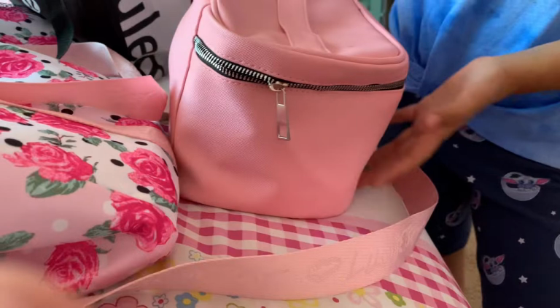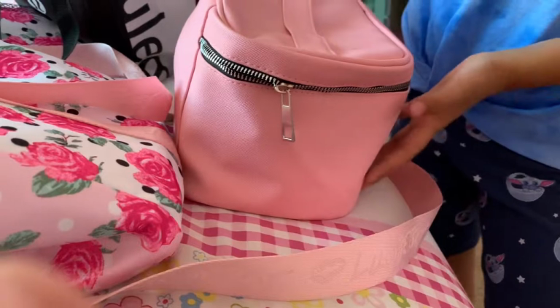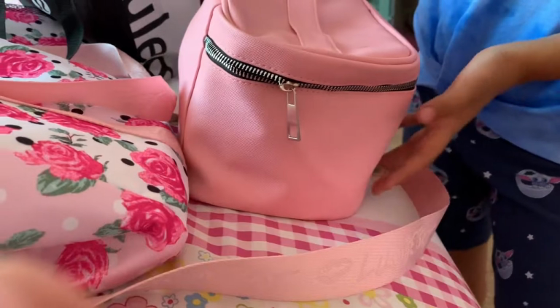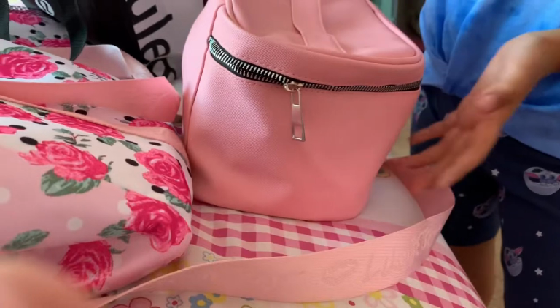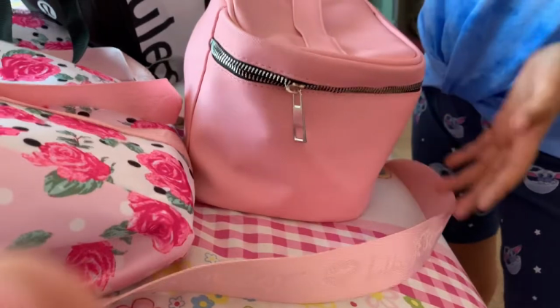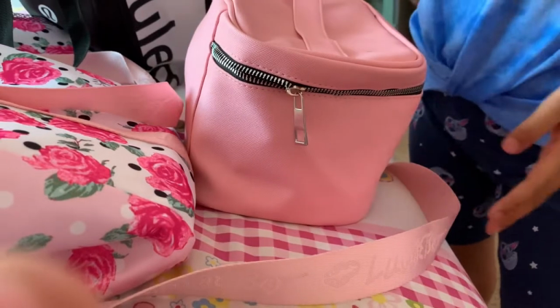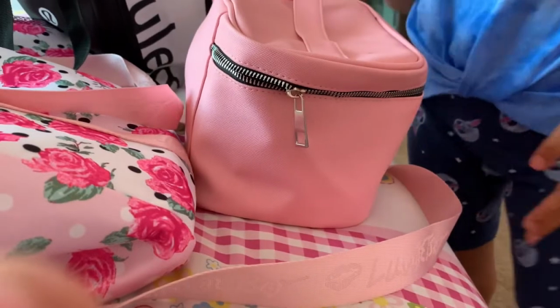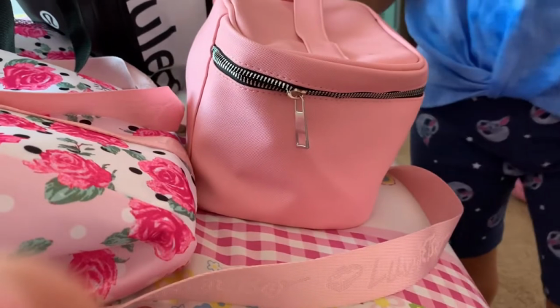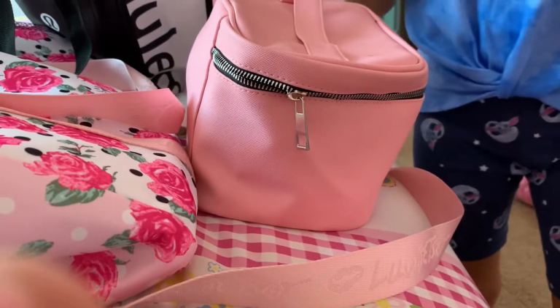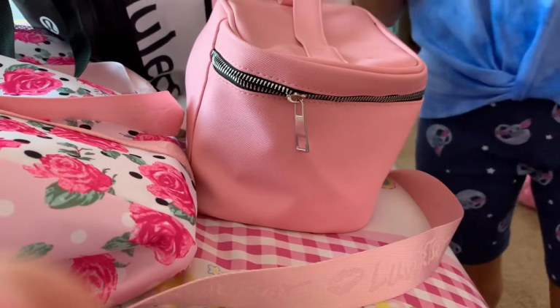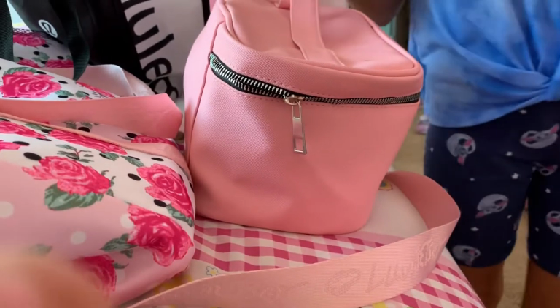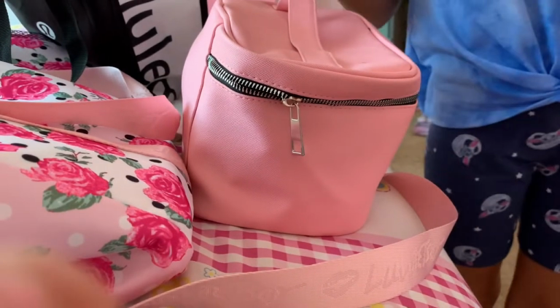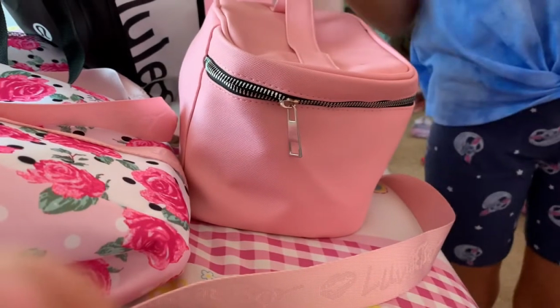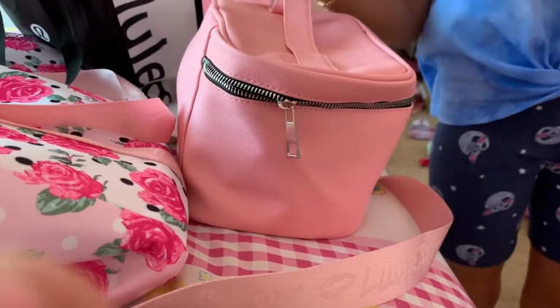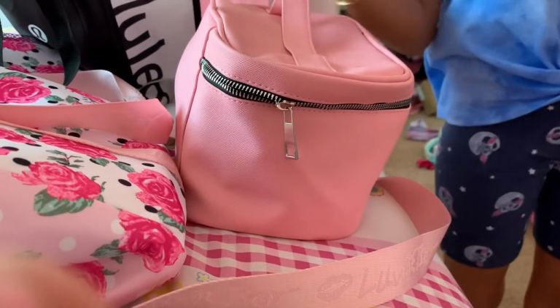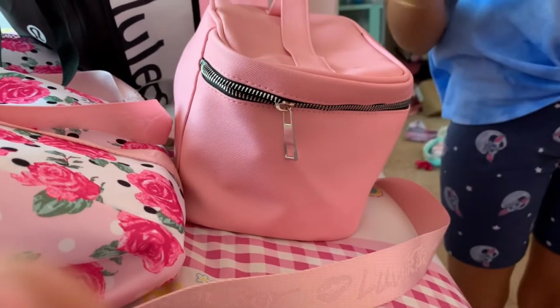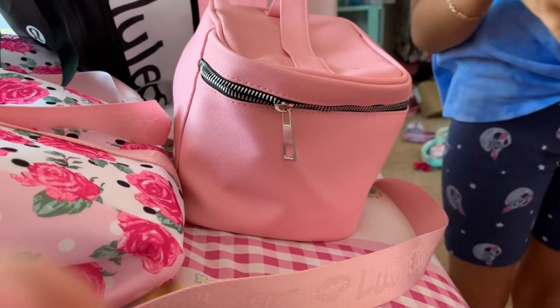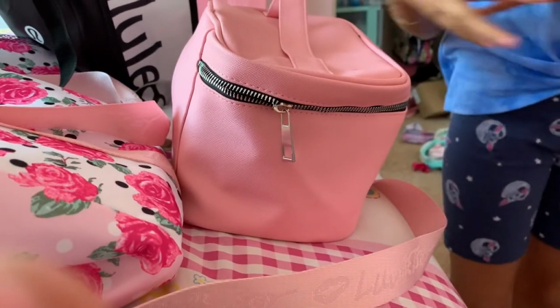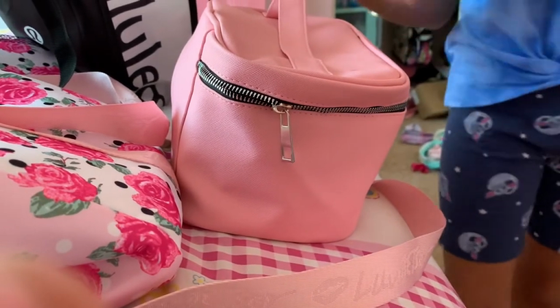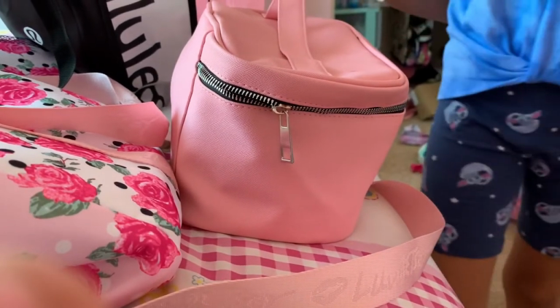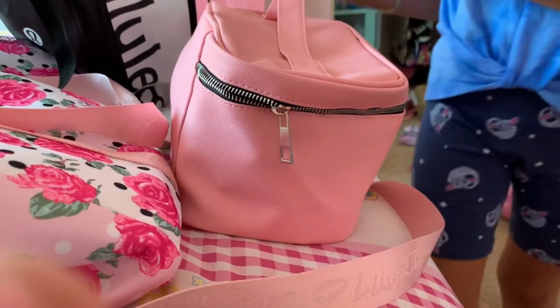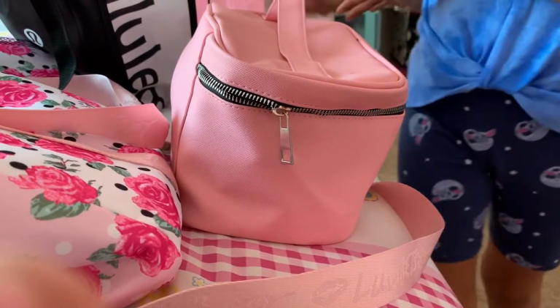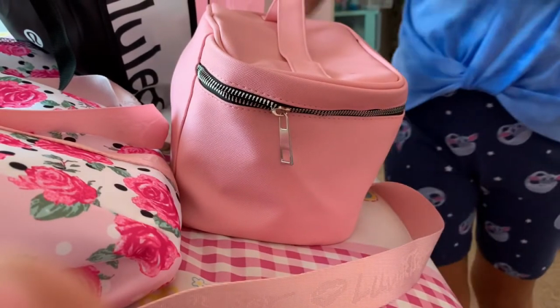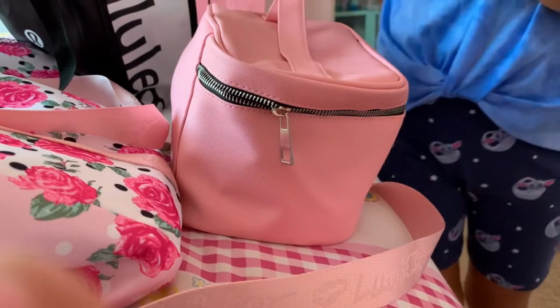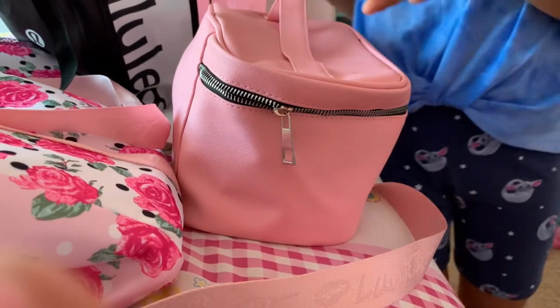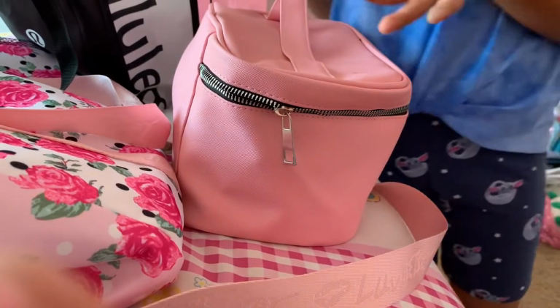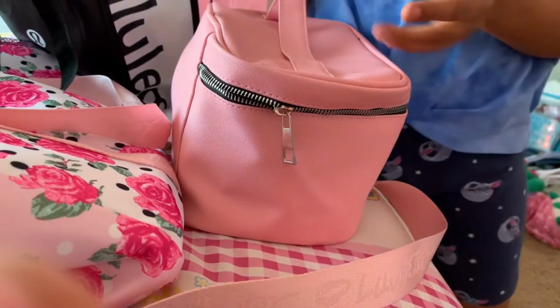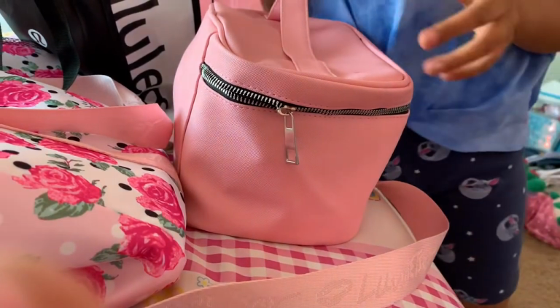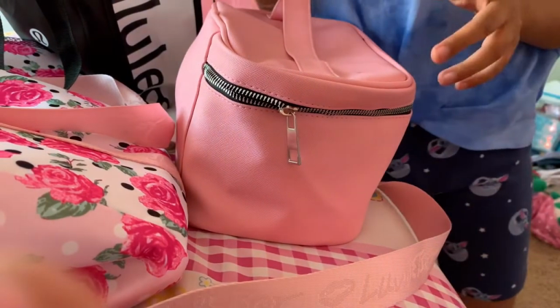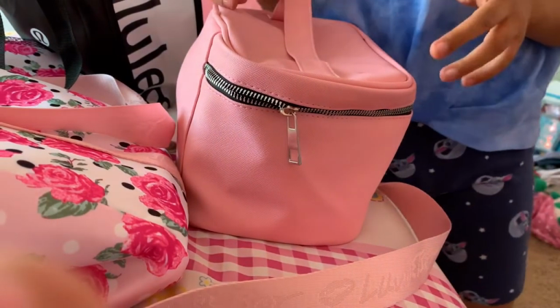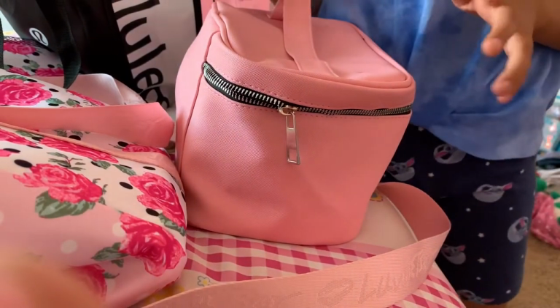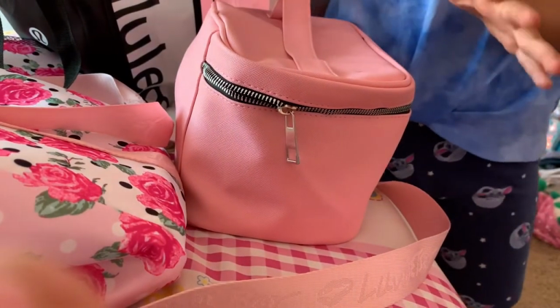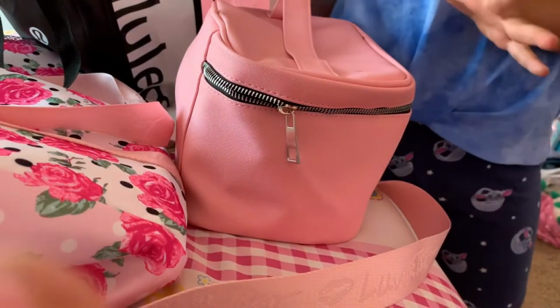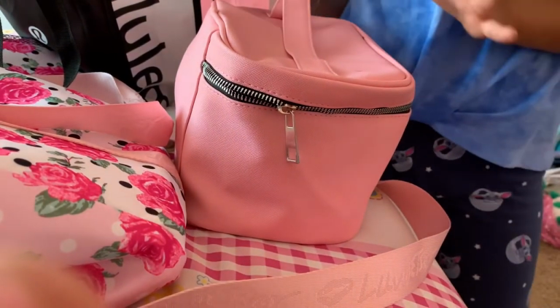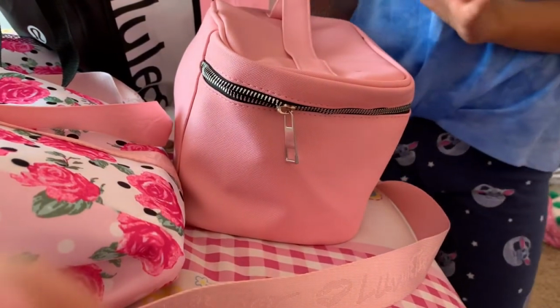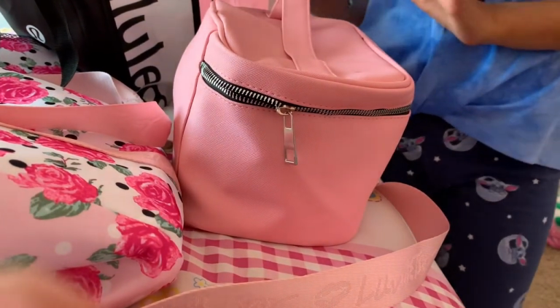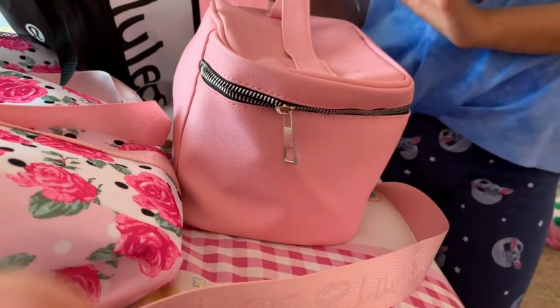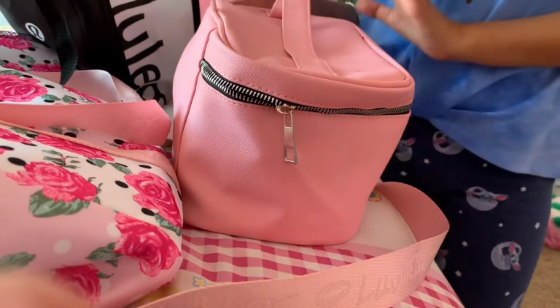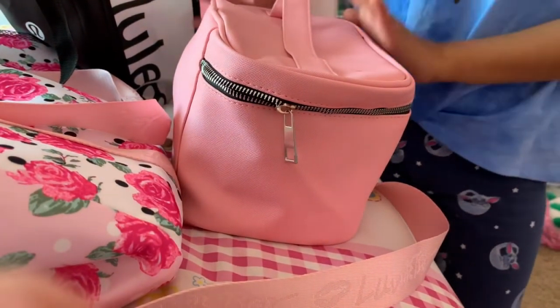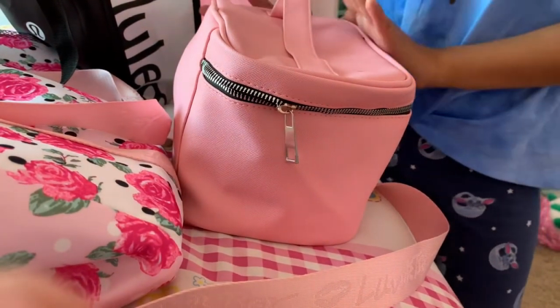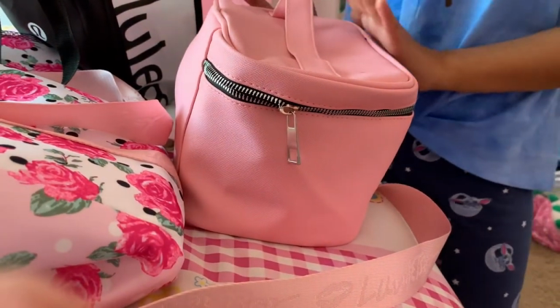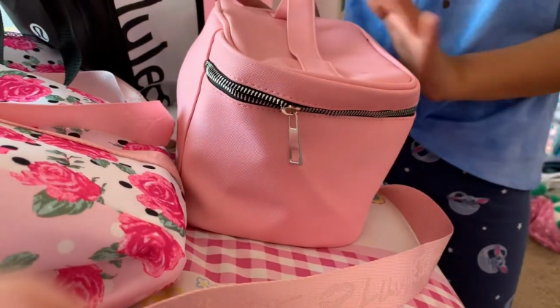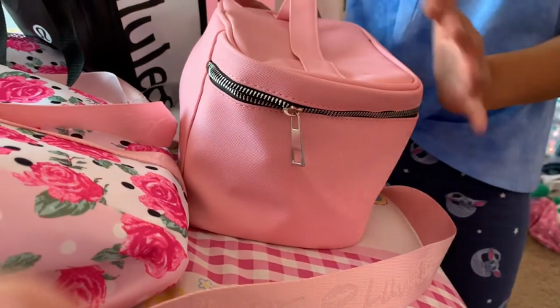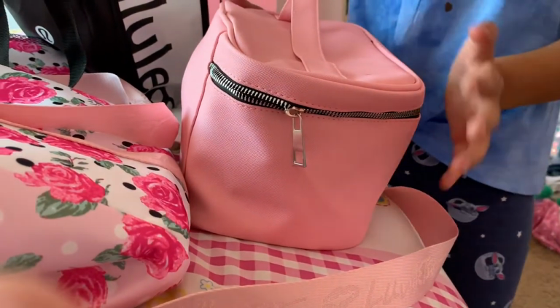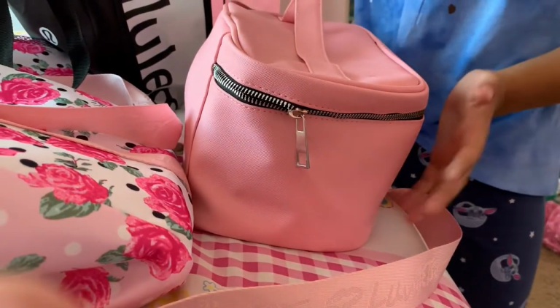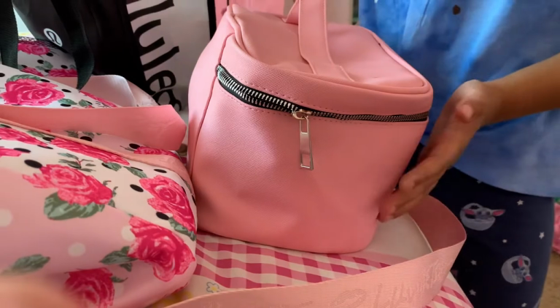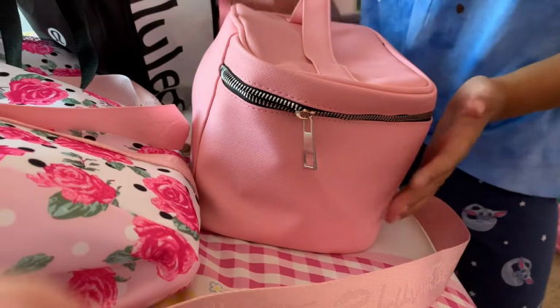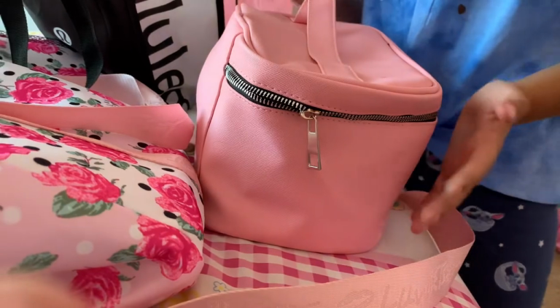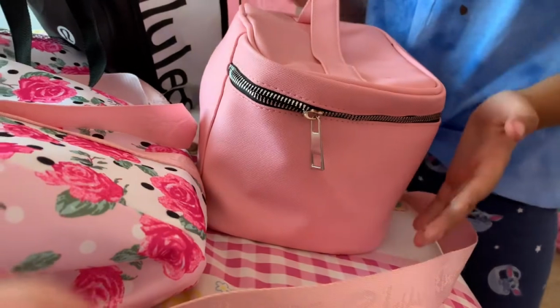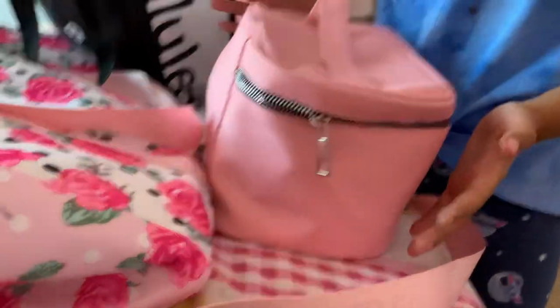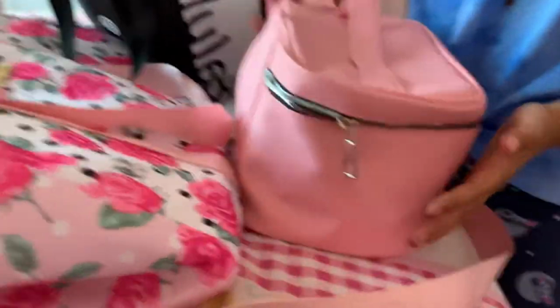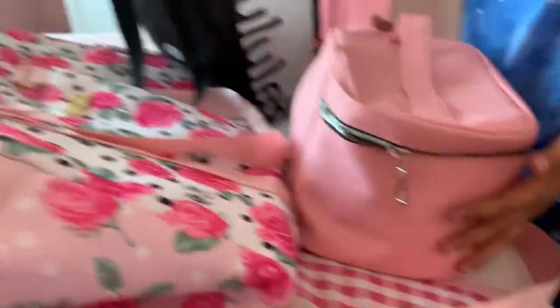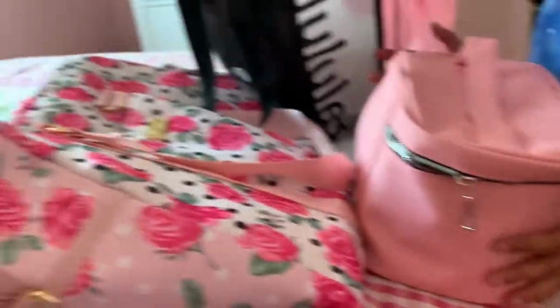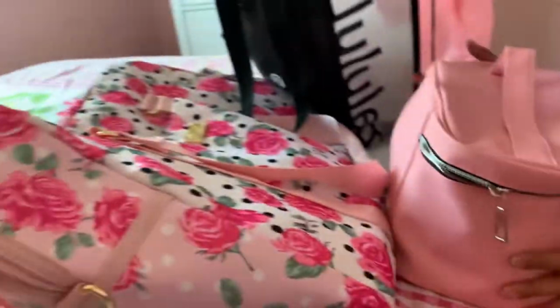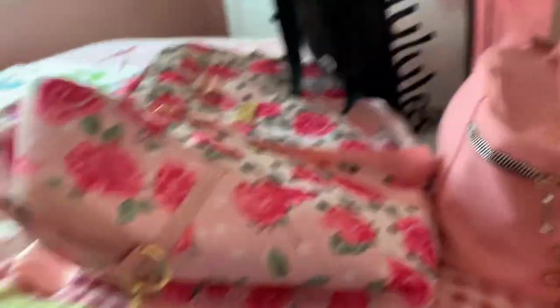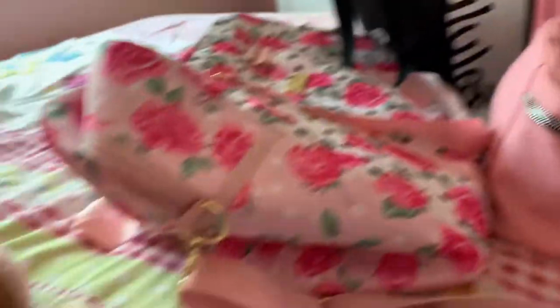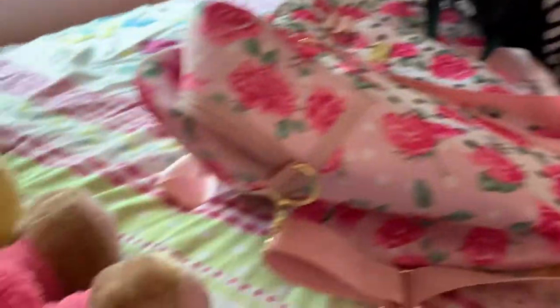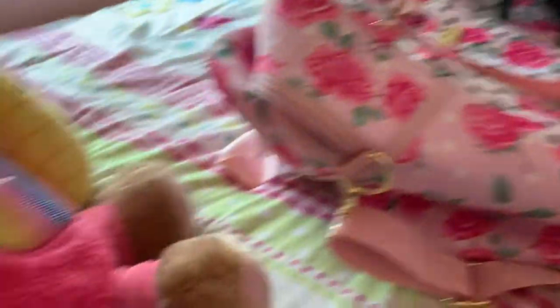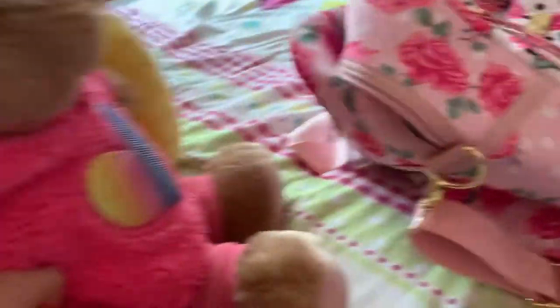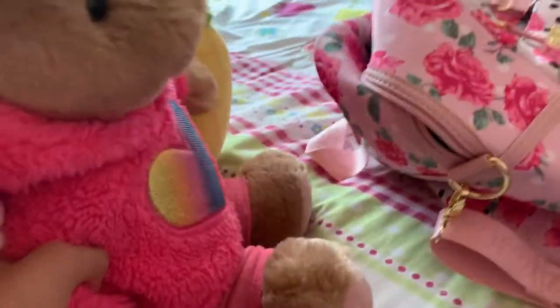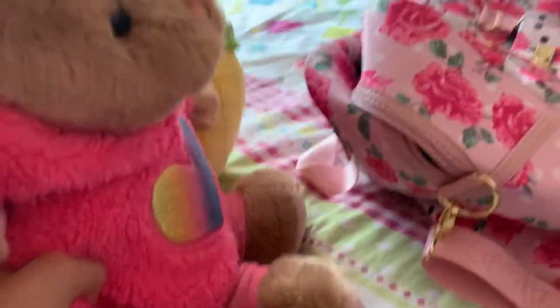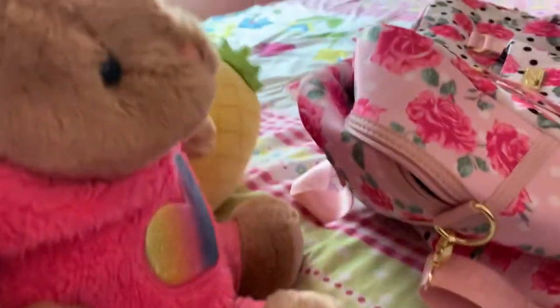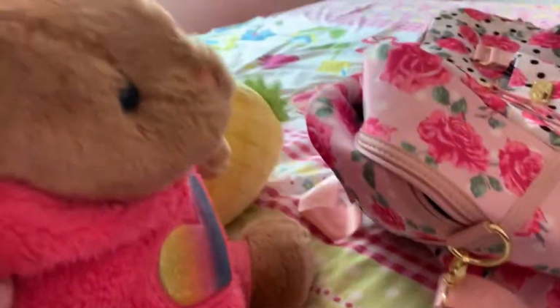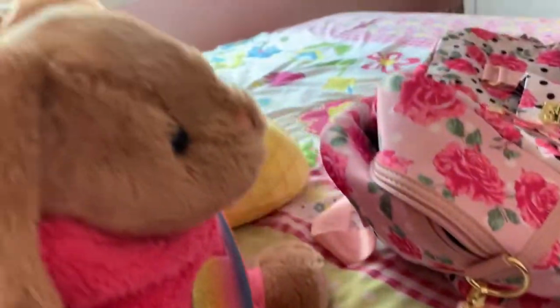Today we're going to be showing you what we're going to pack for Mexico. Of course, we're going to be bringing the Build-A-Bears, and we are so excited.